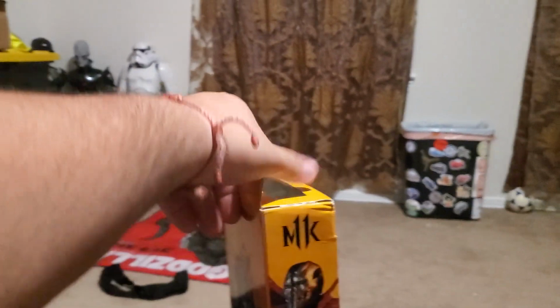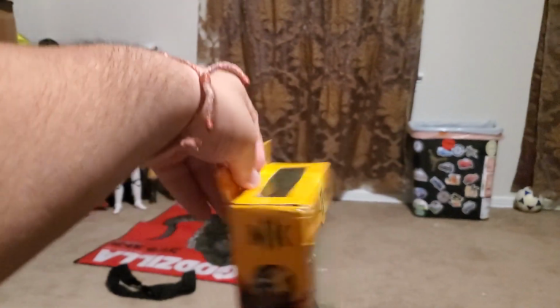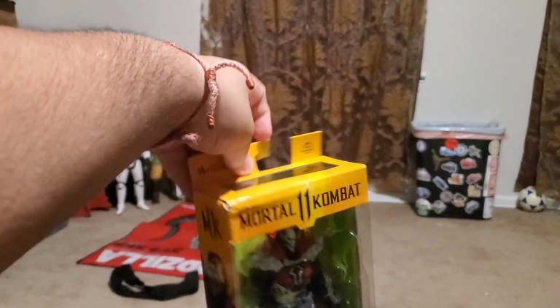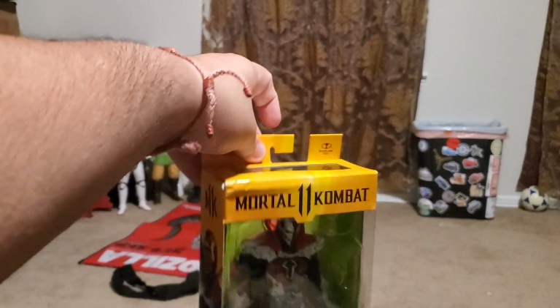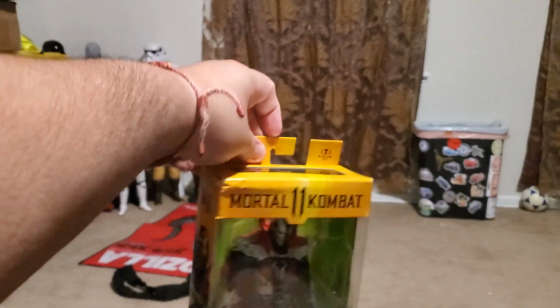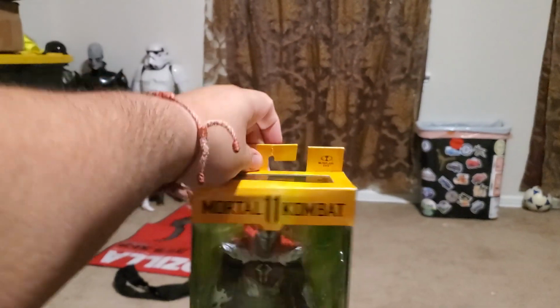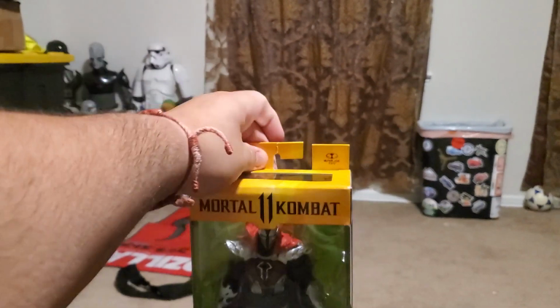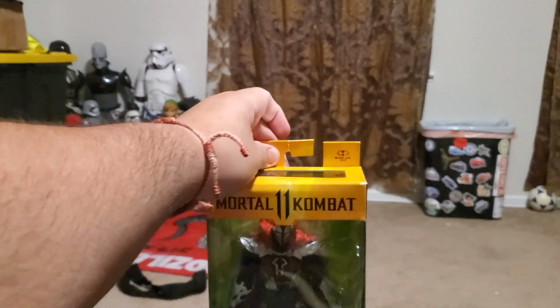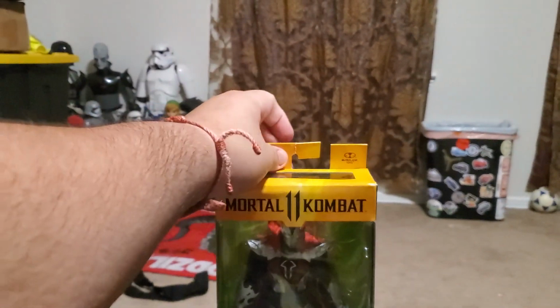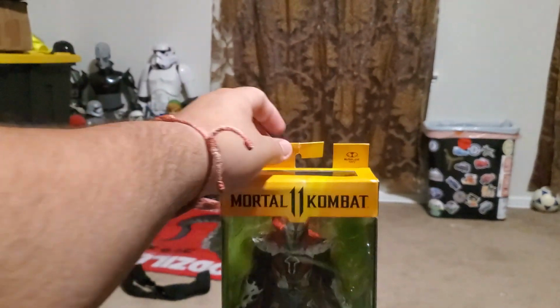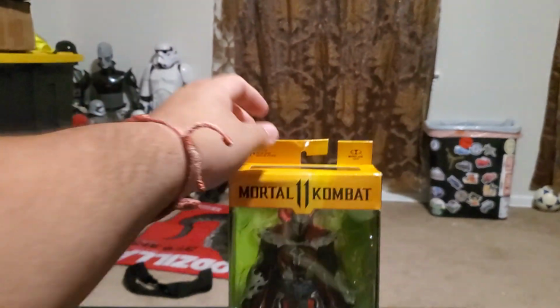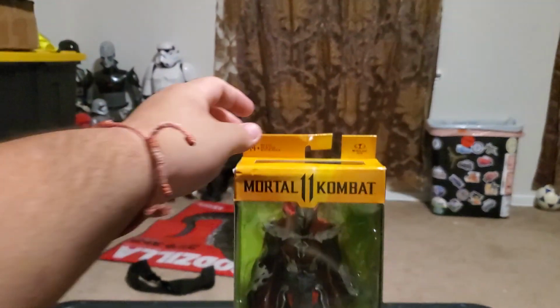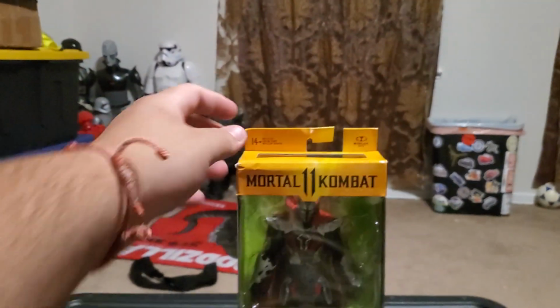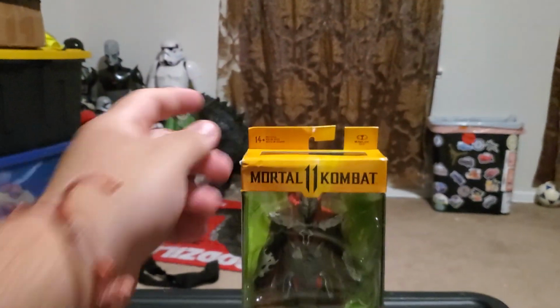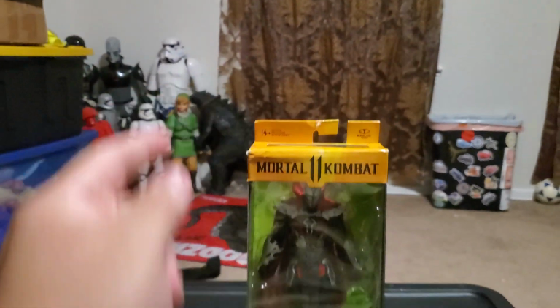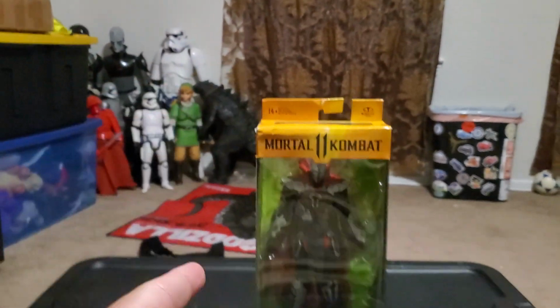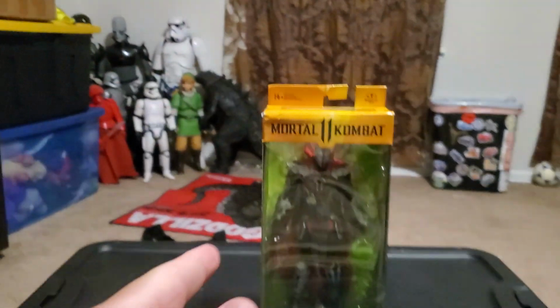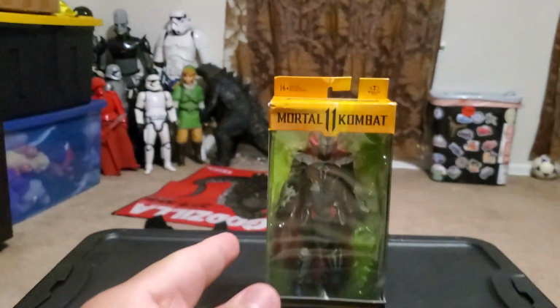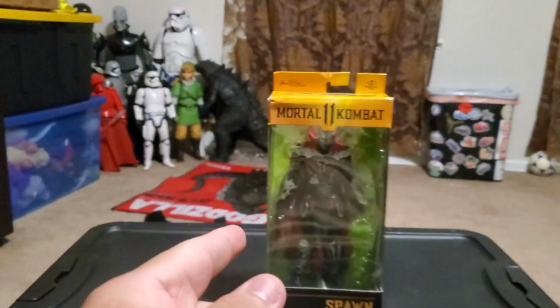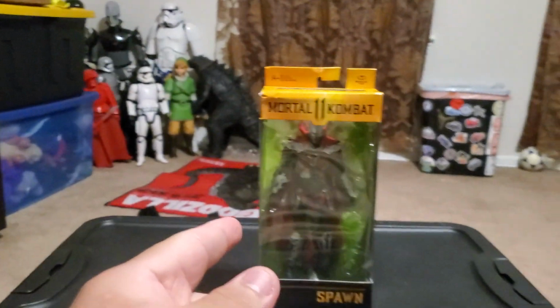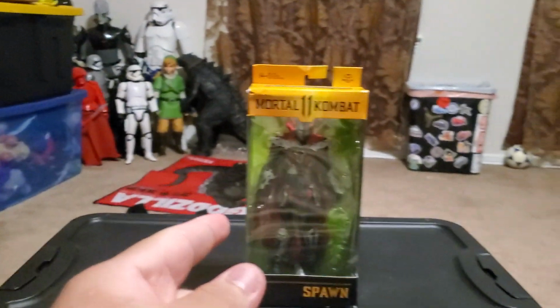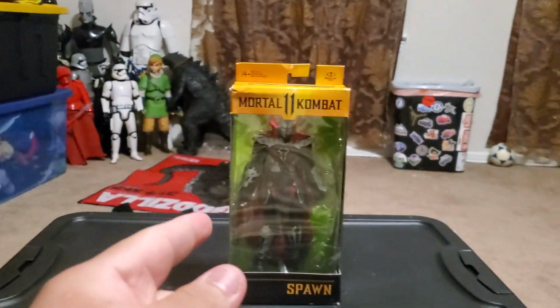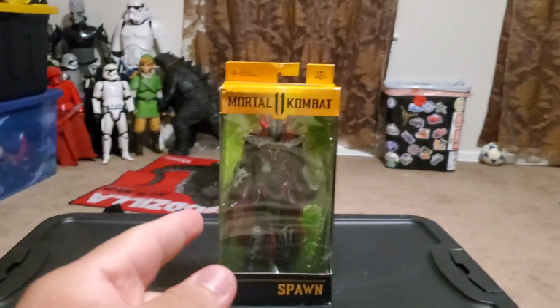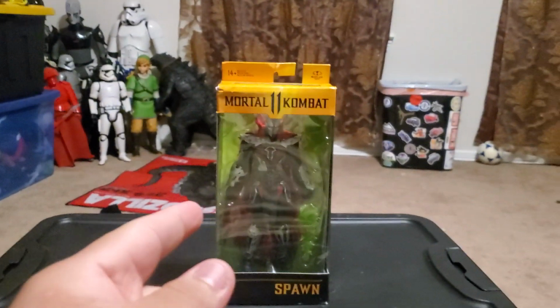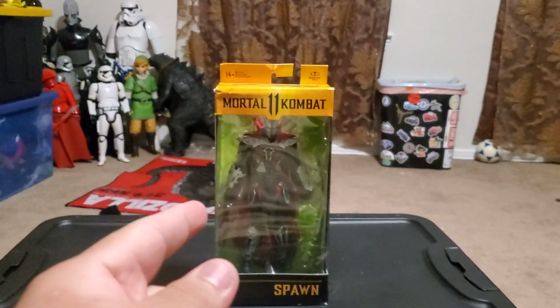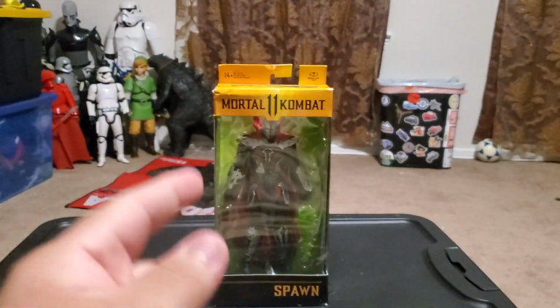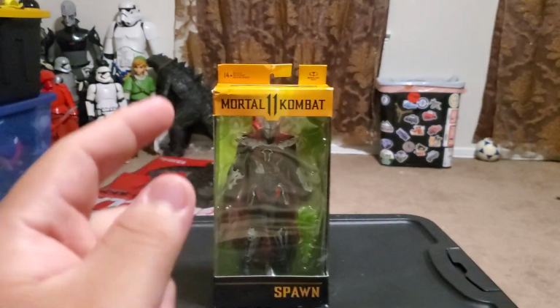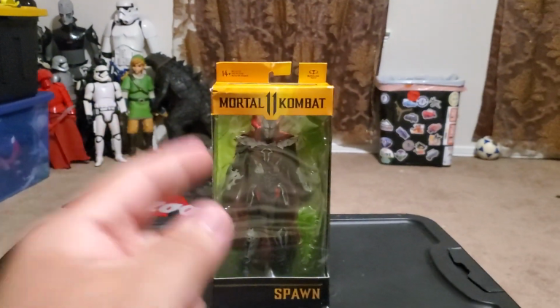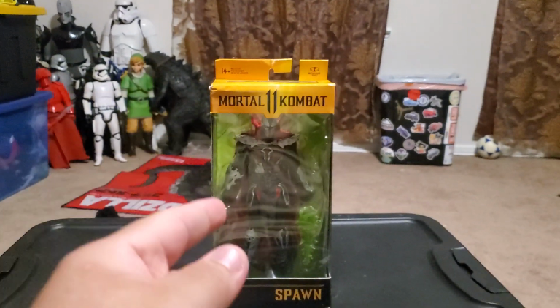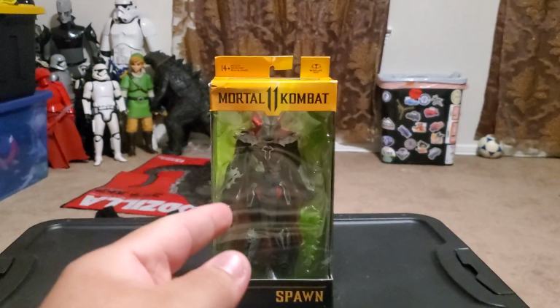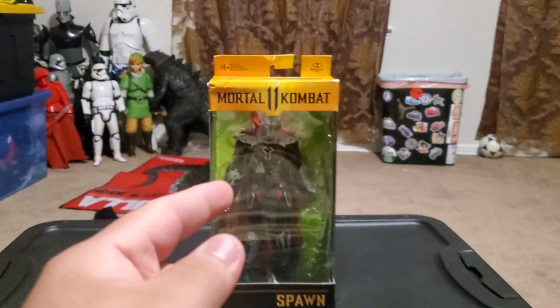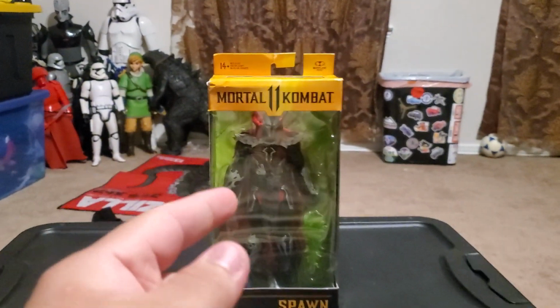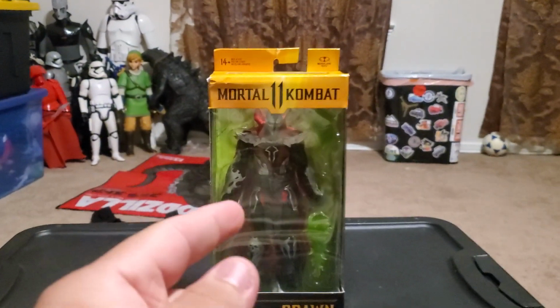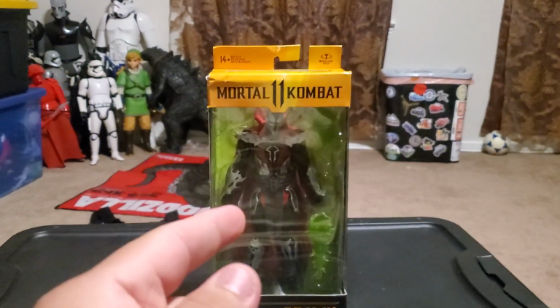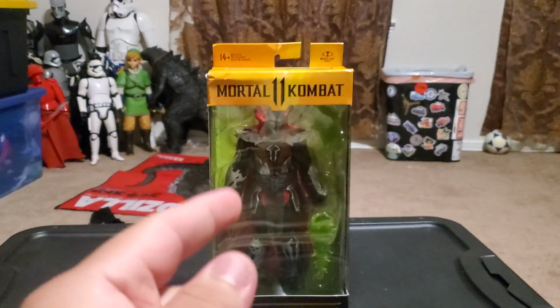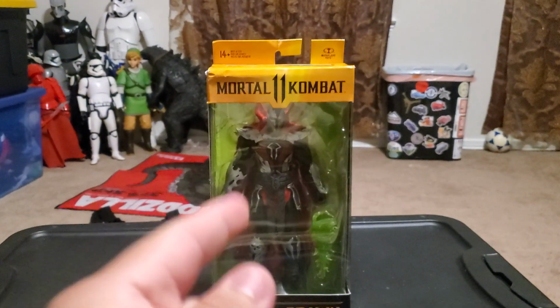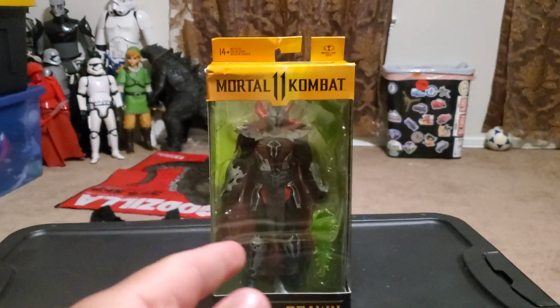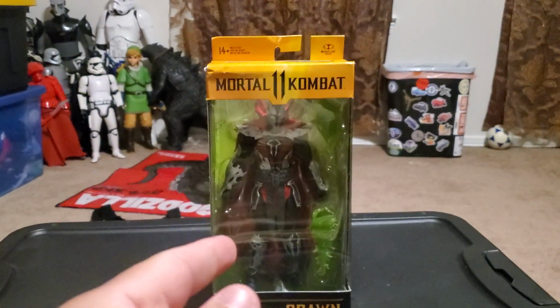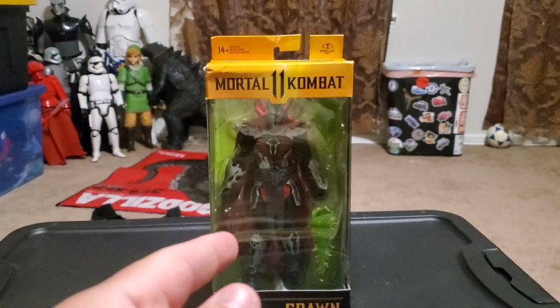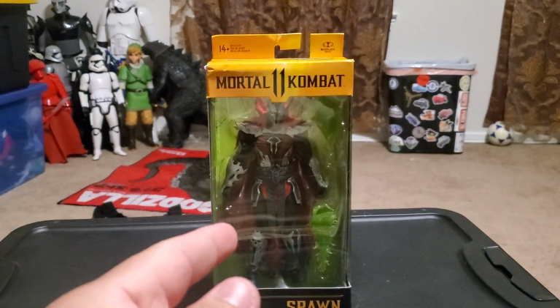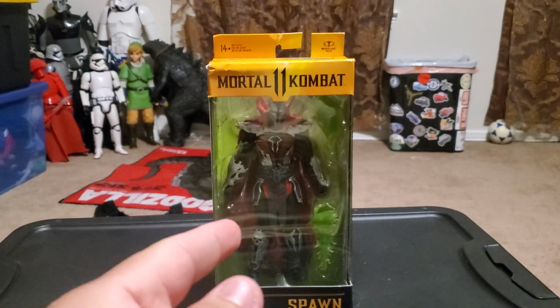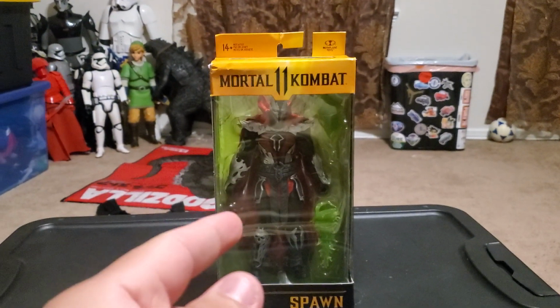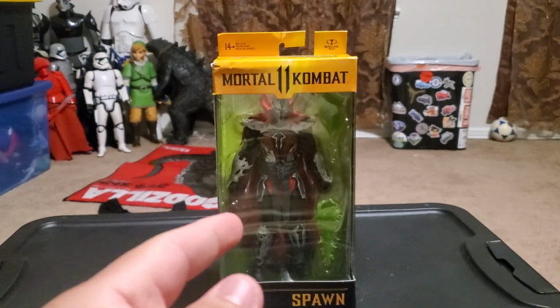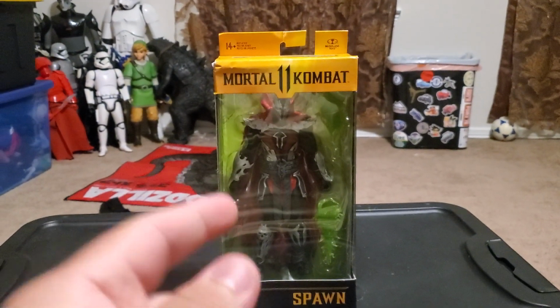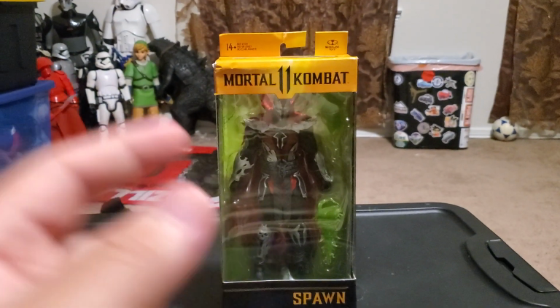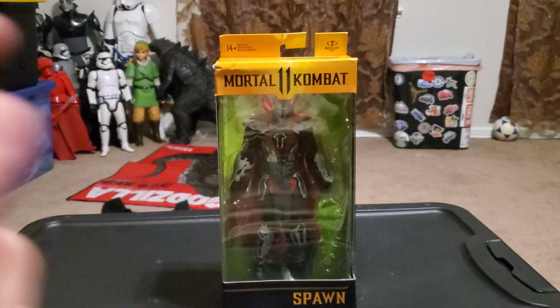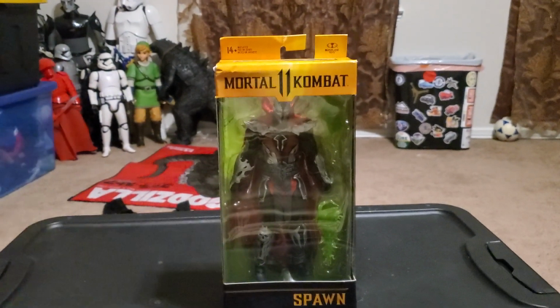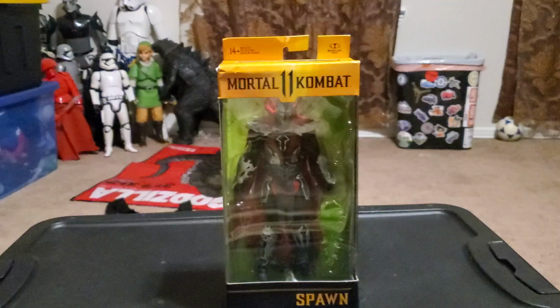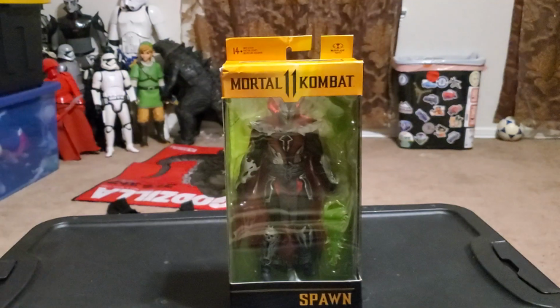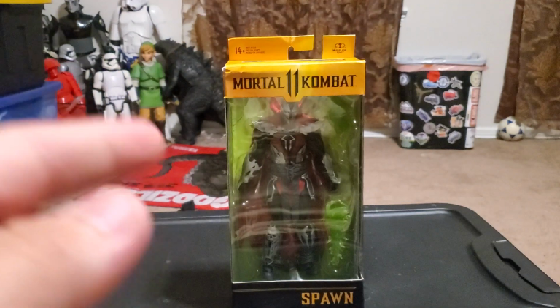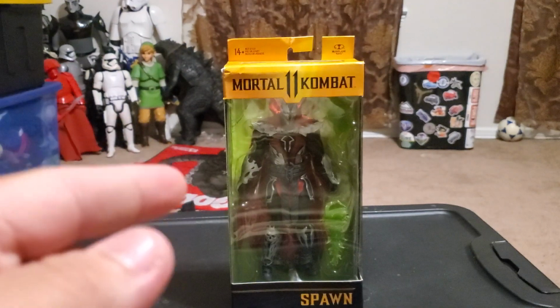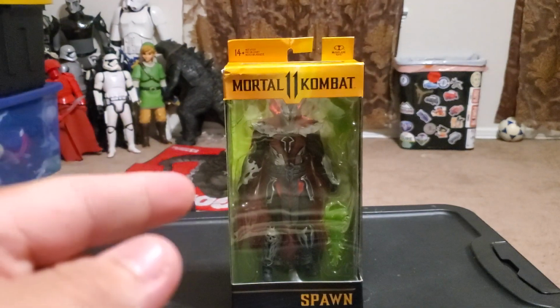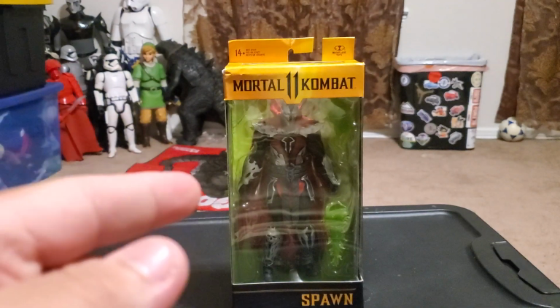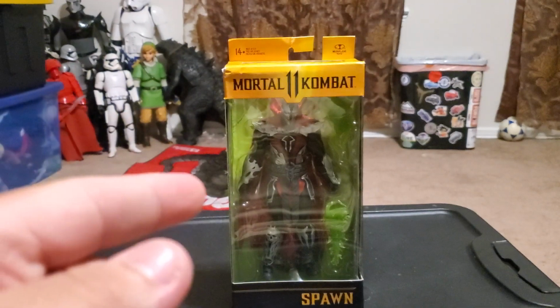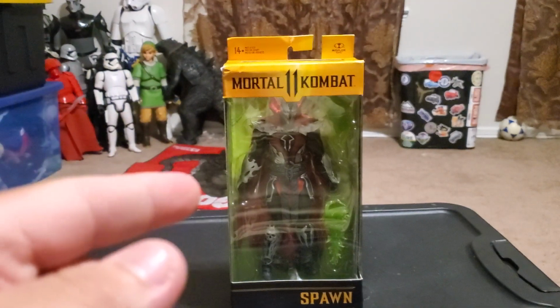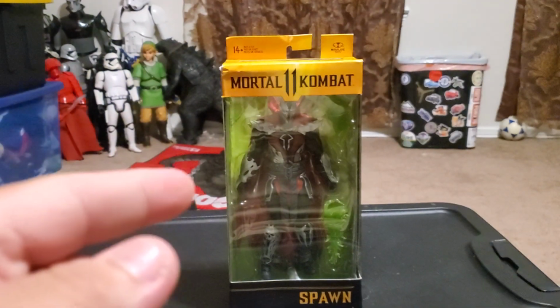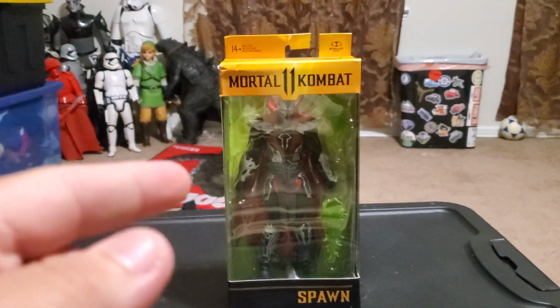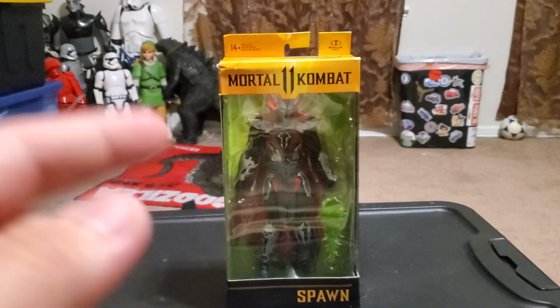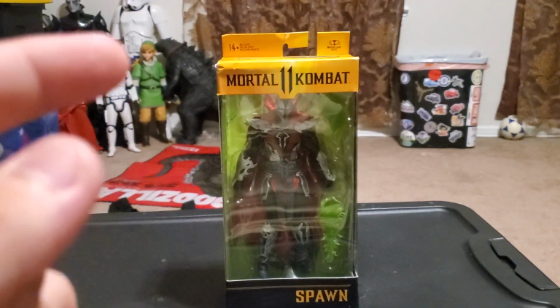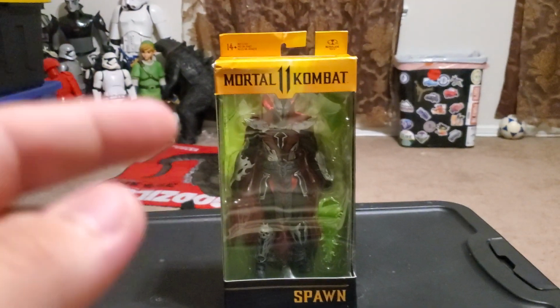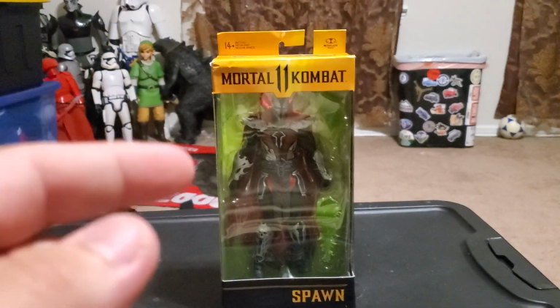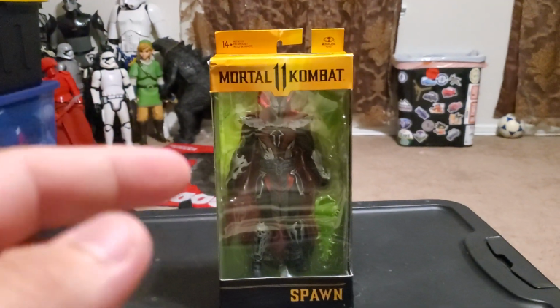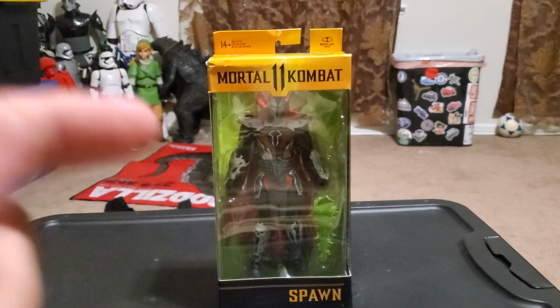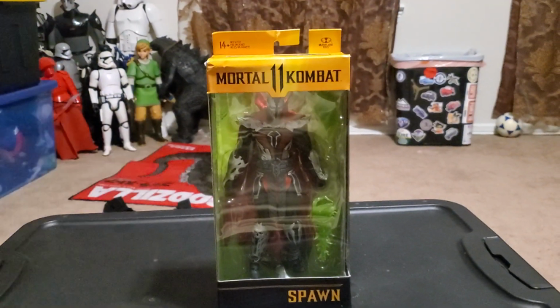I will take him out of the packaging right now.